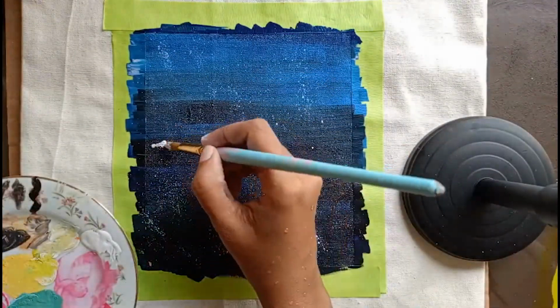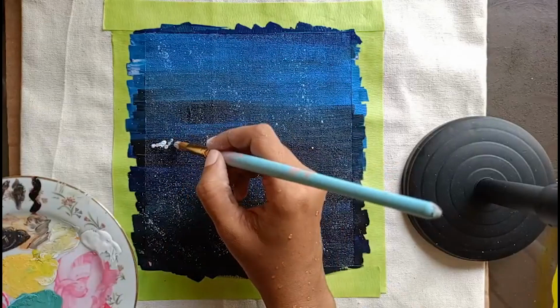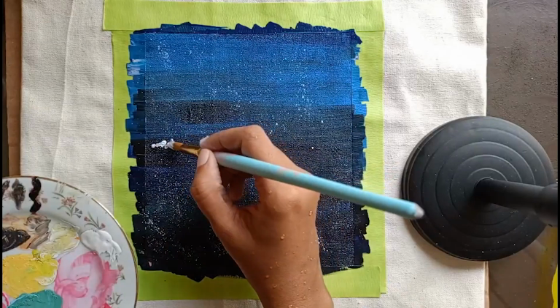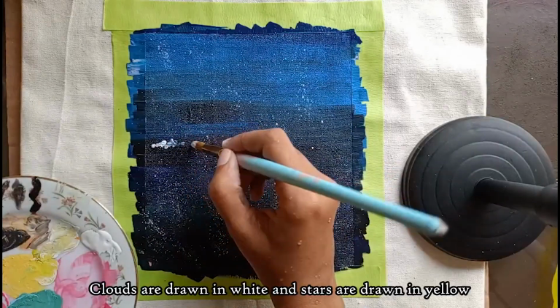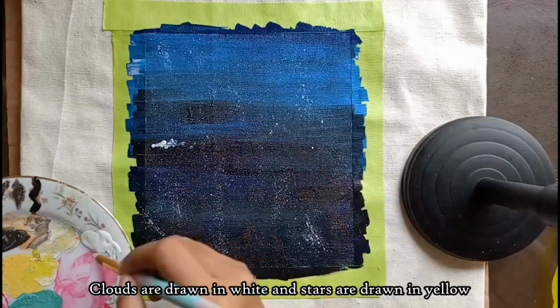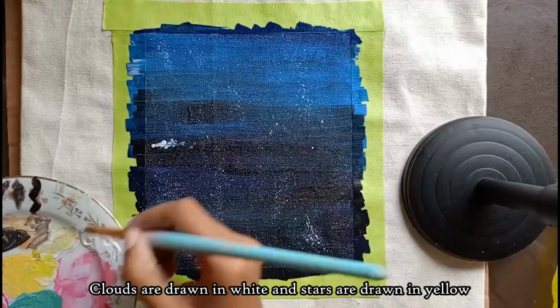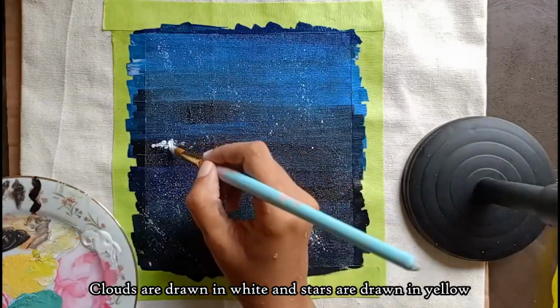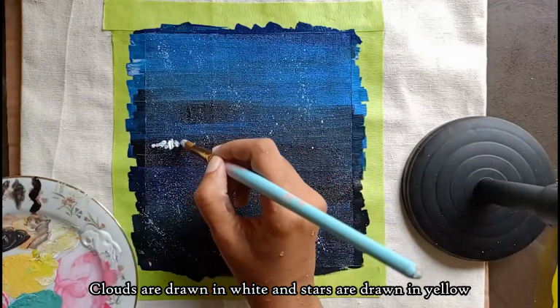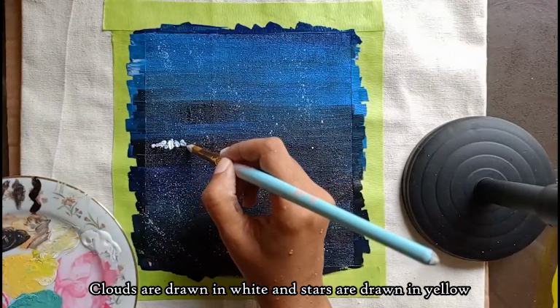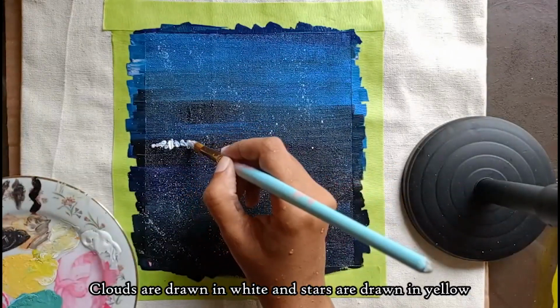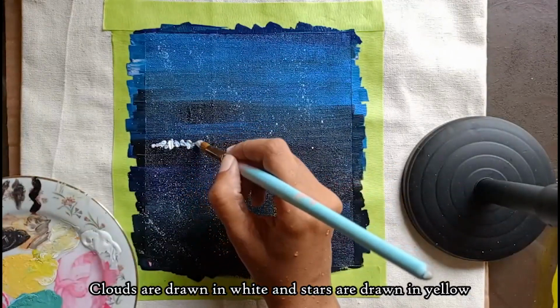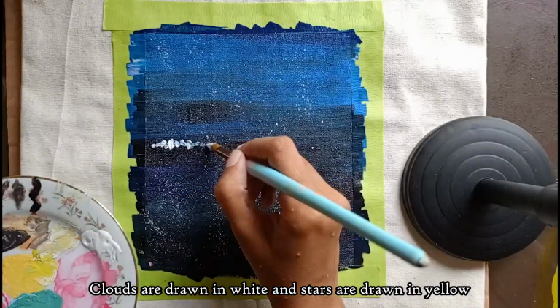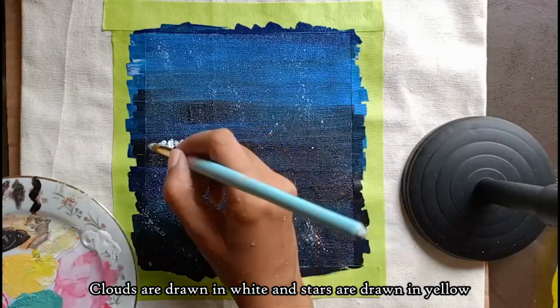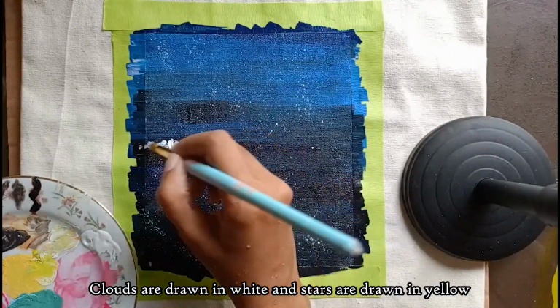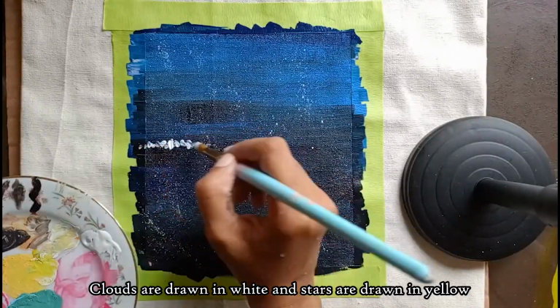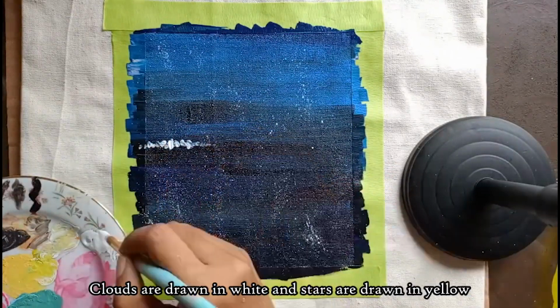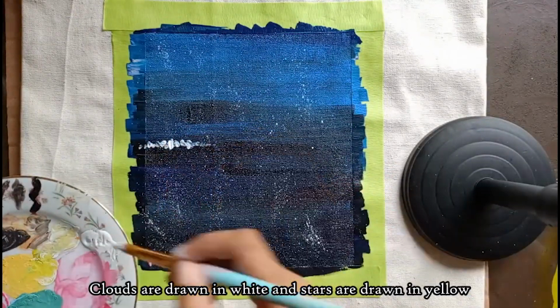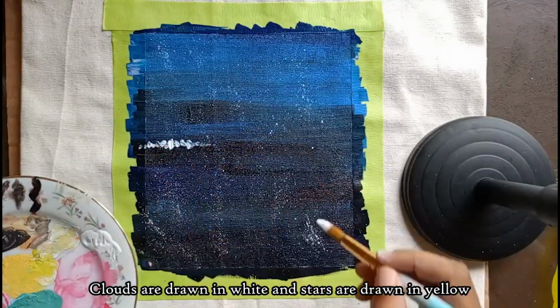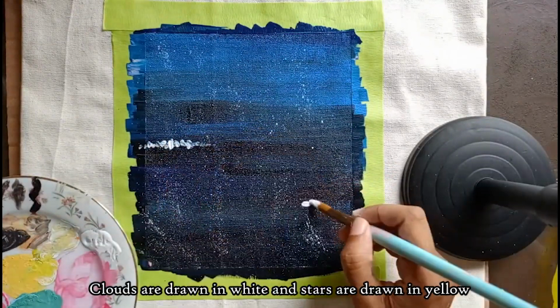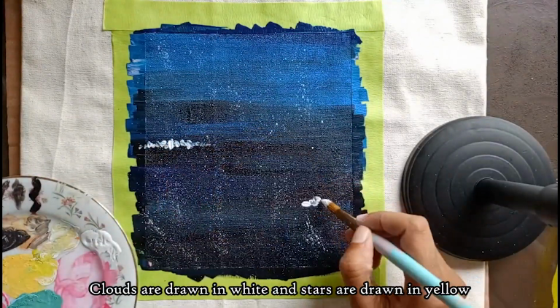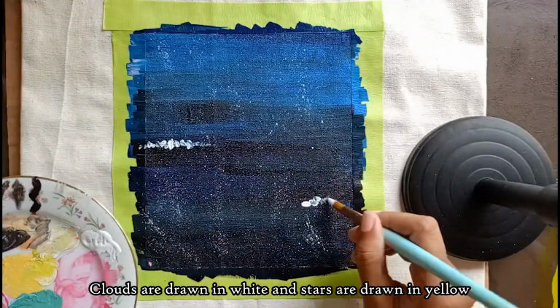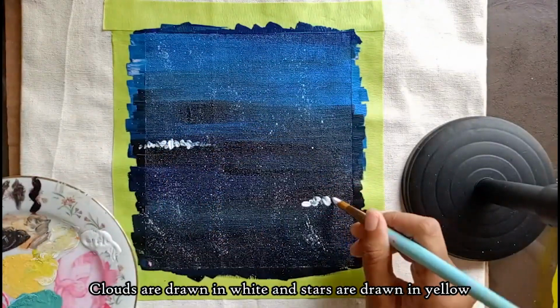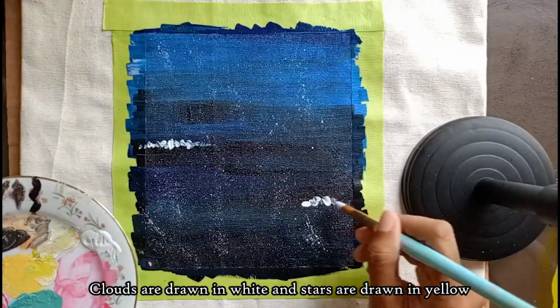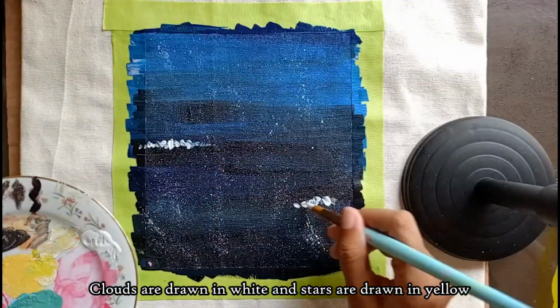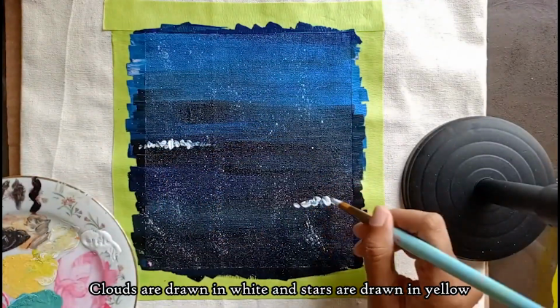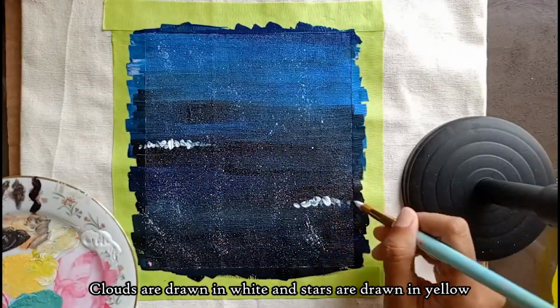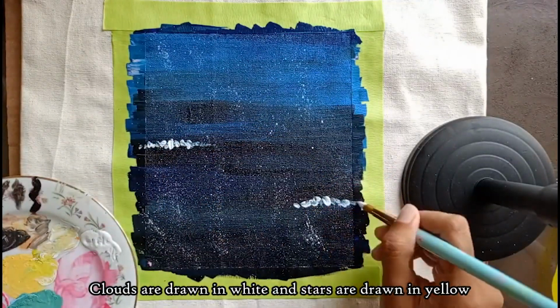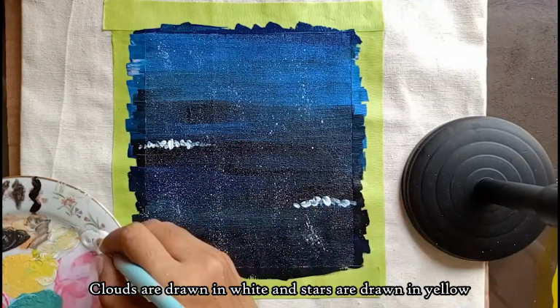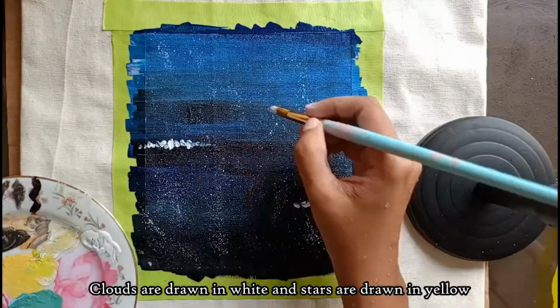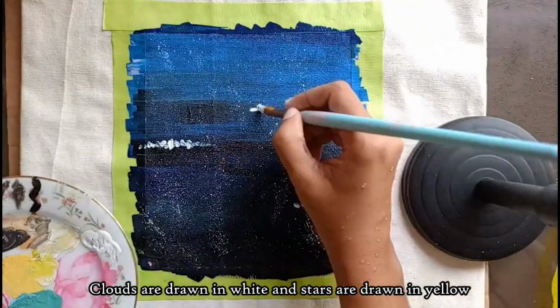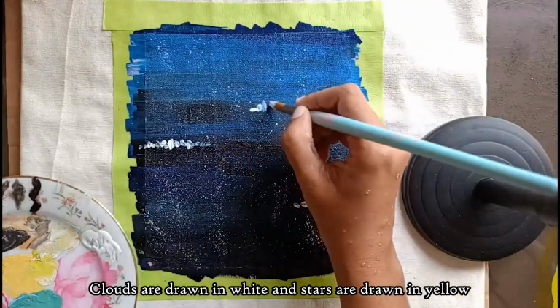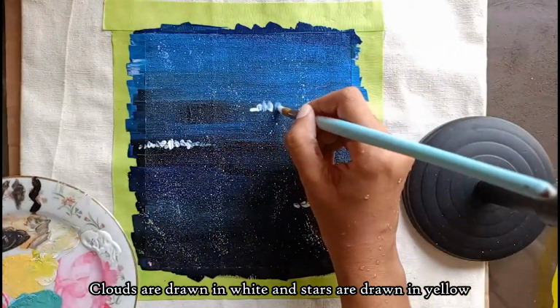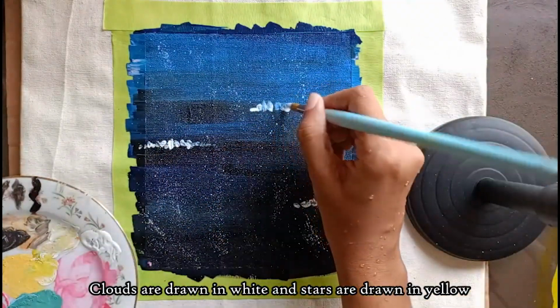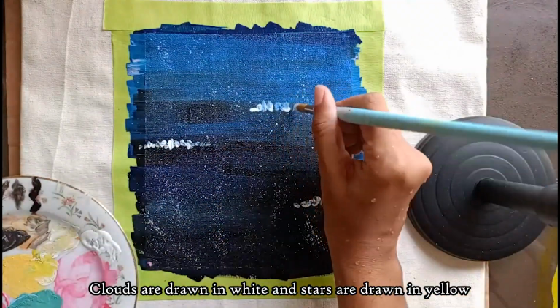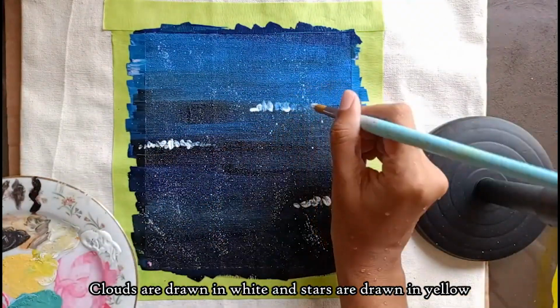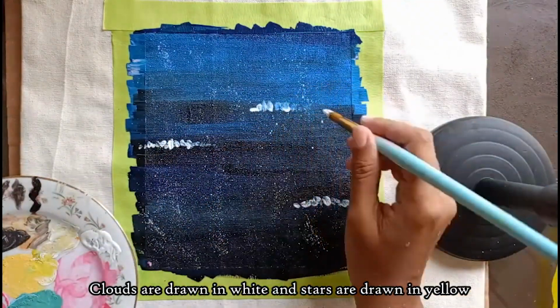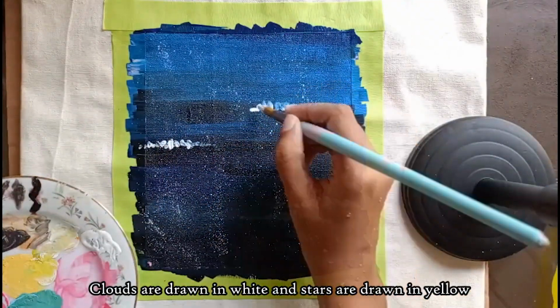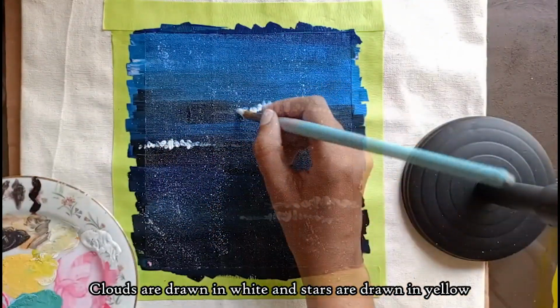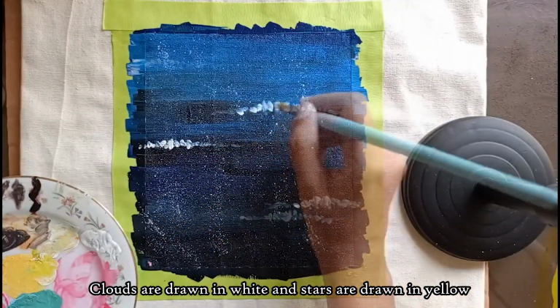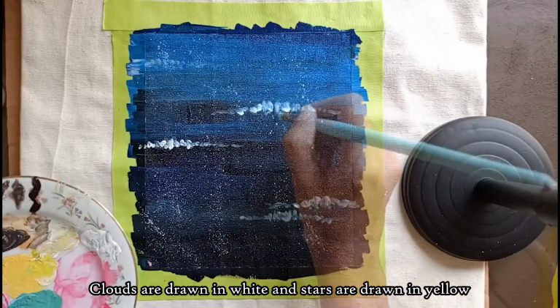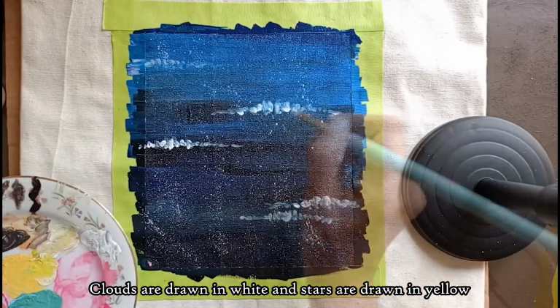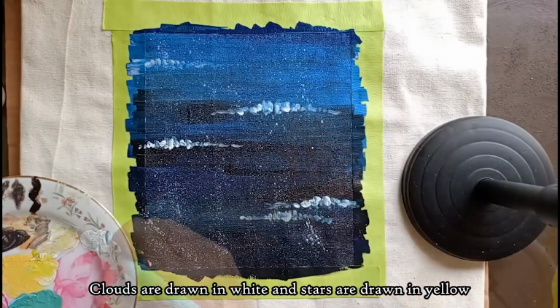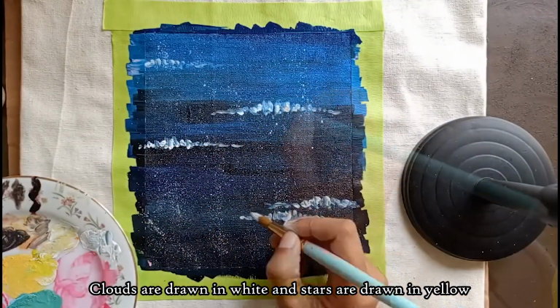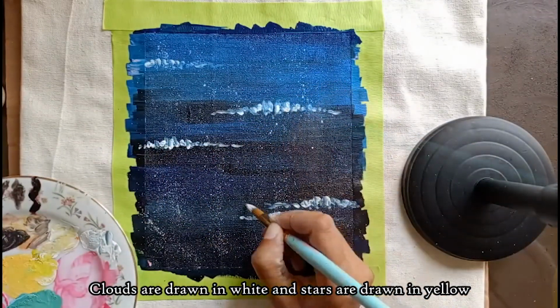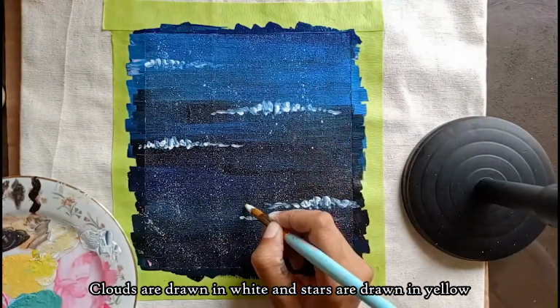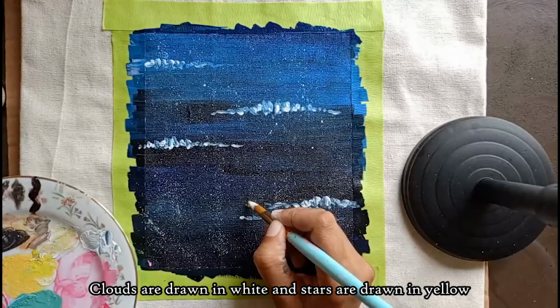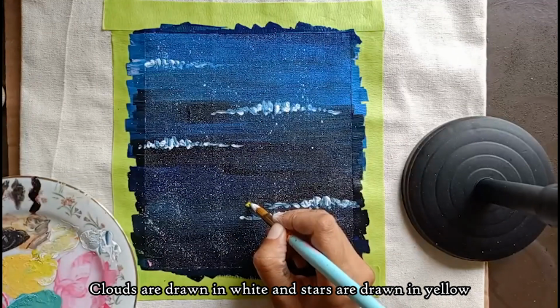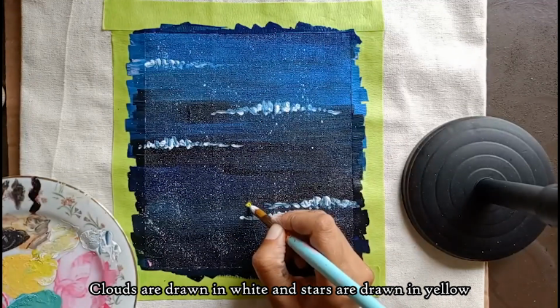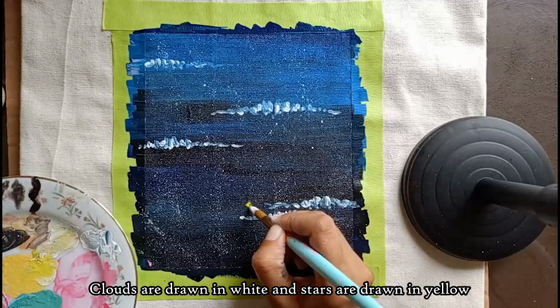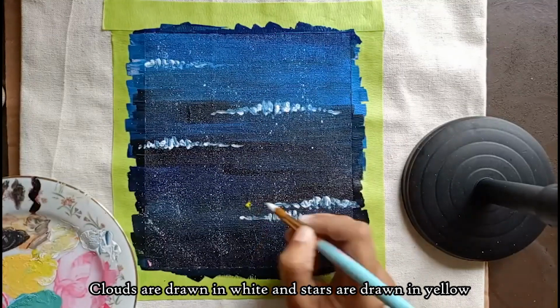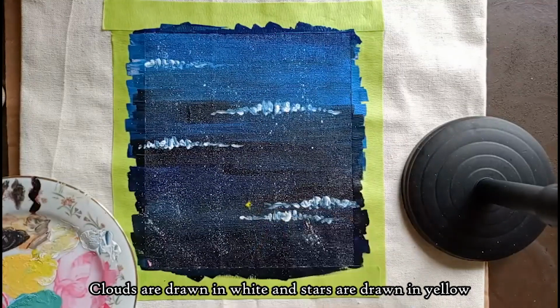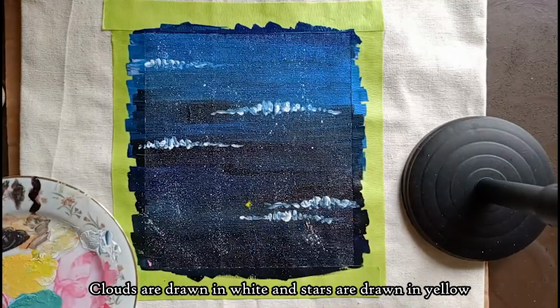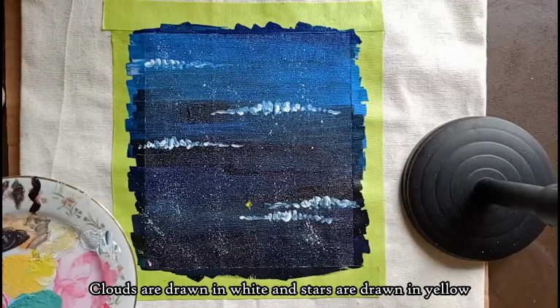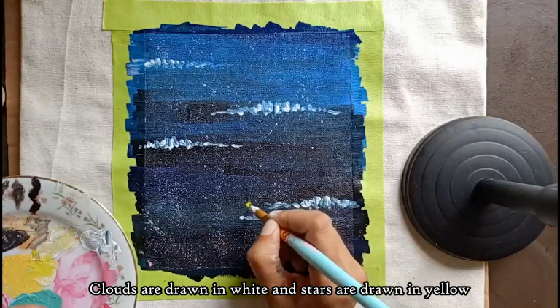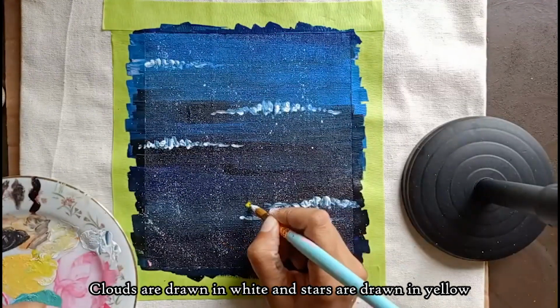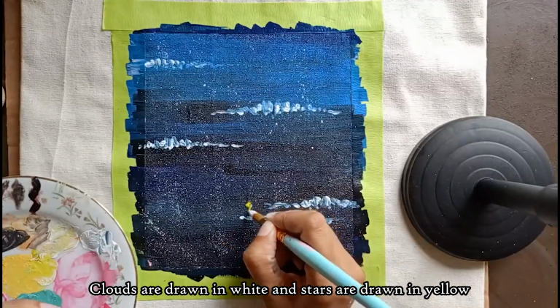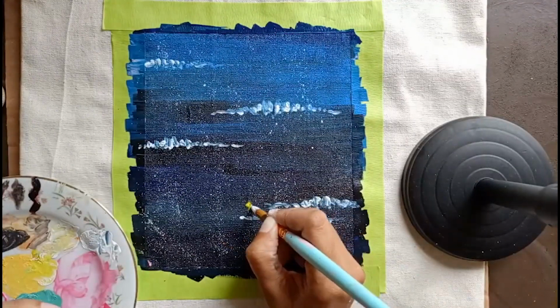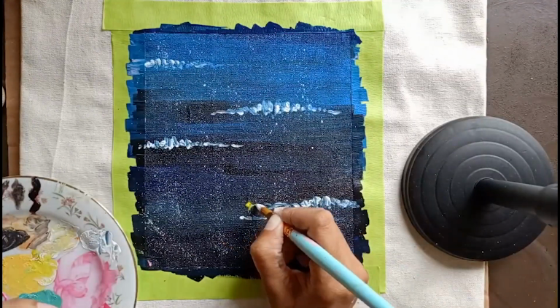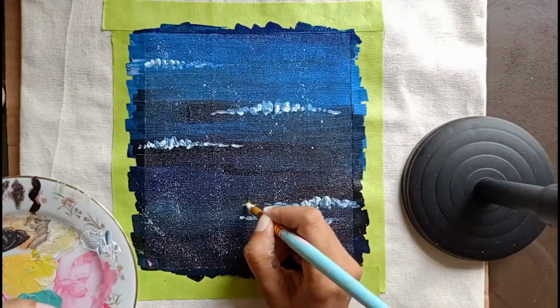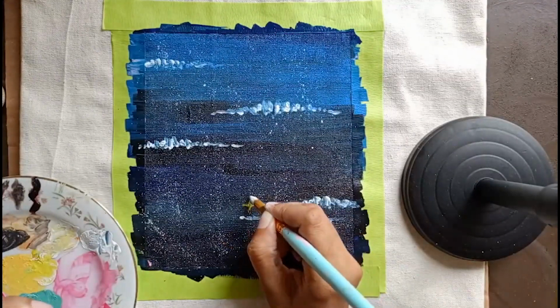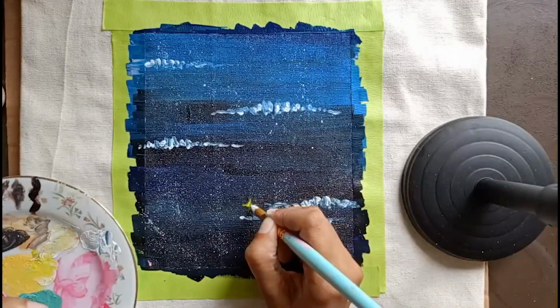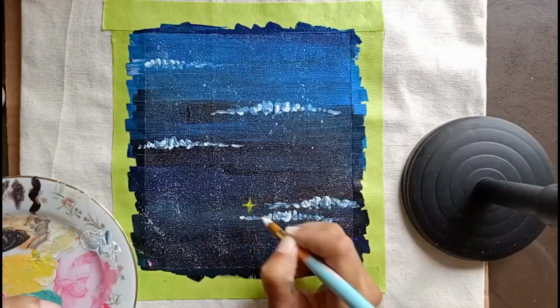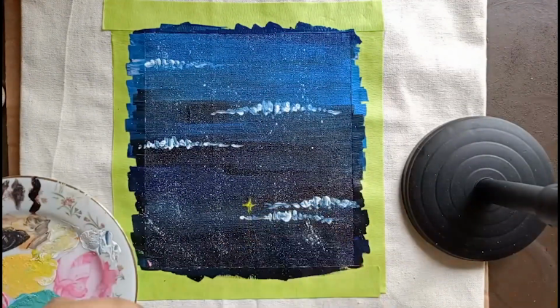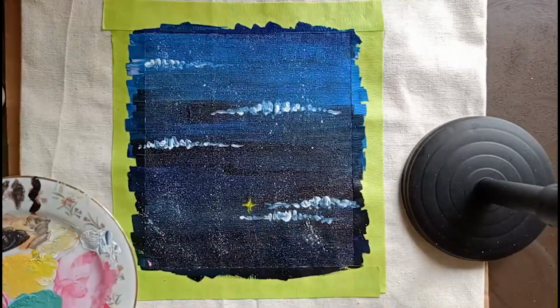Then, we will spray the paint. It's a good thing to do, but it's a good thing to do.